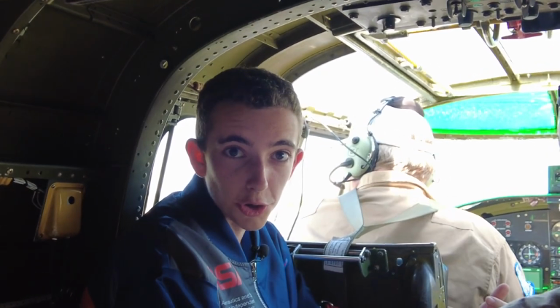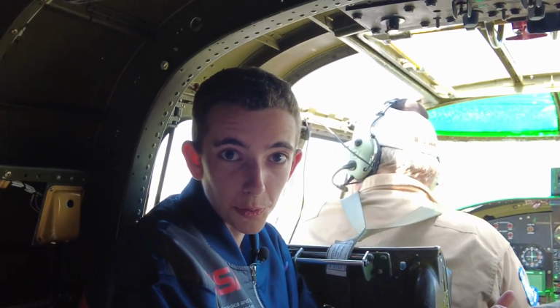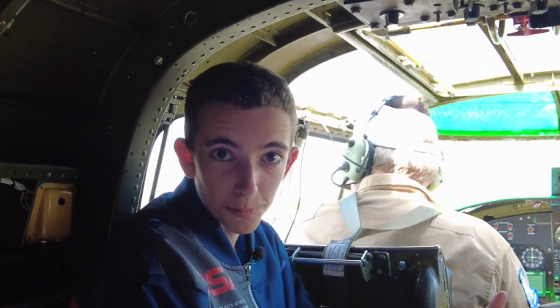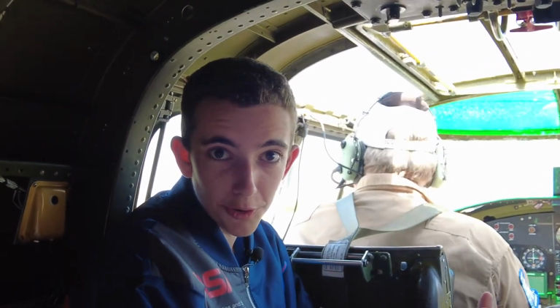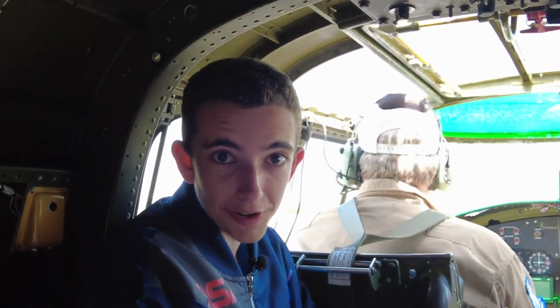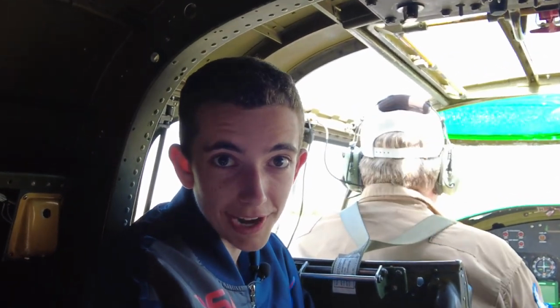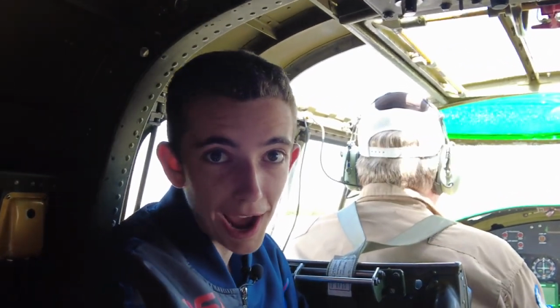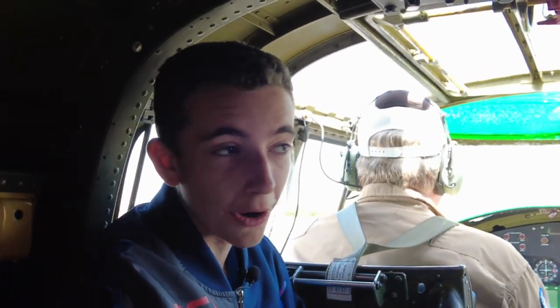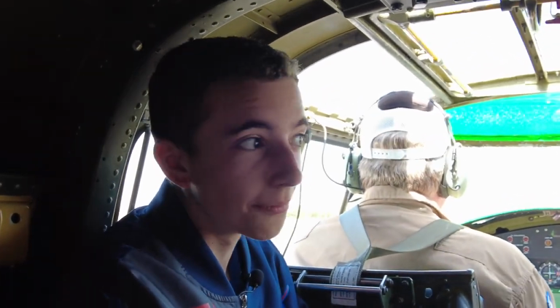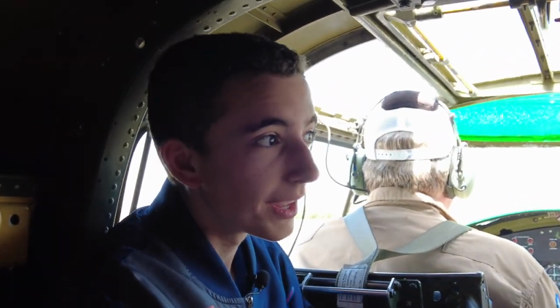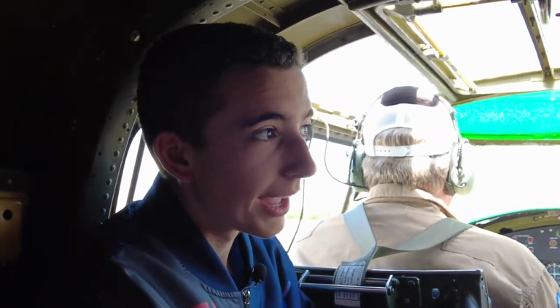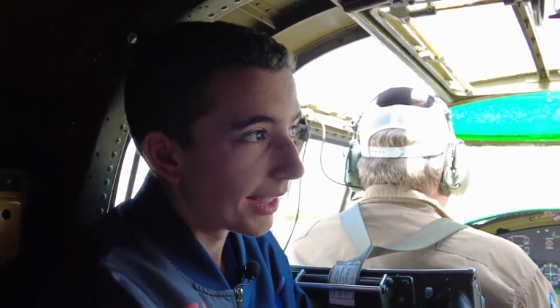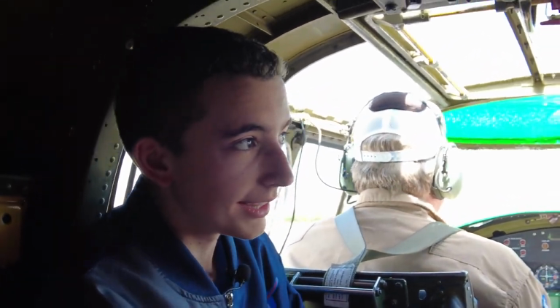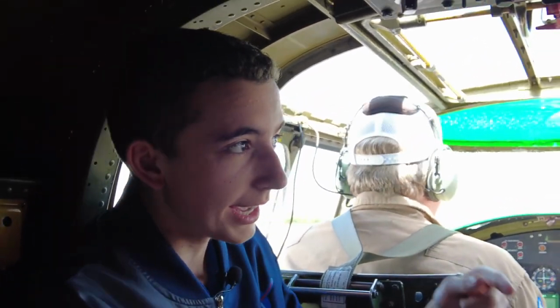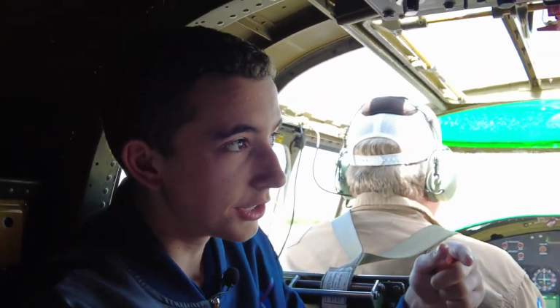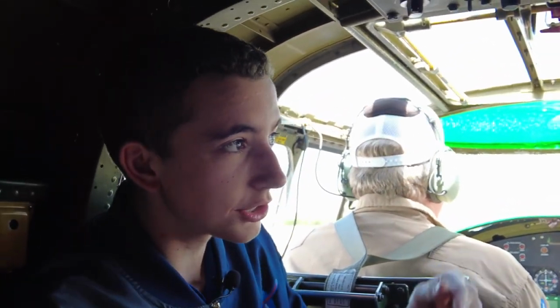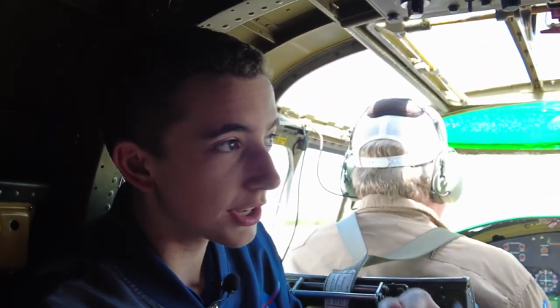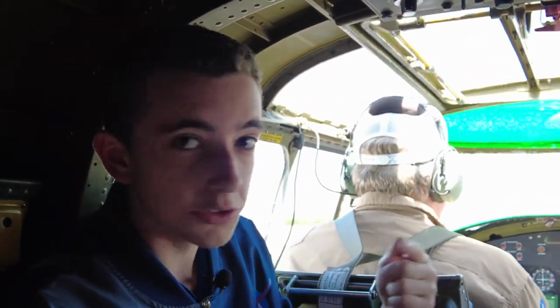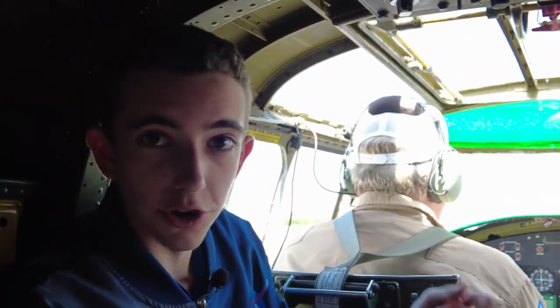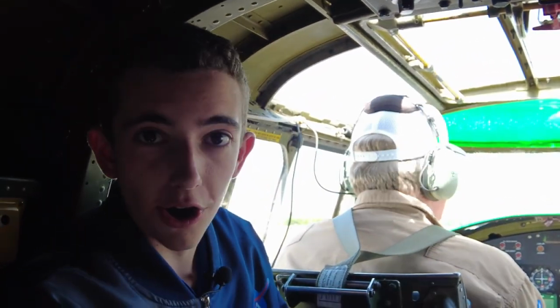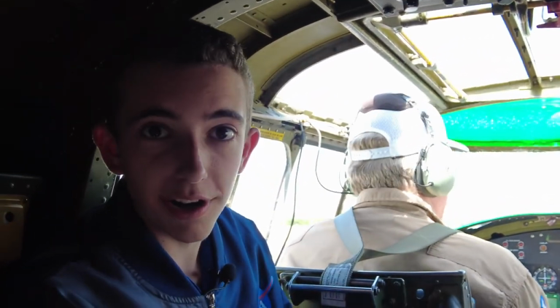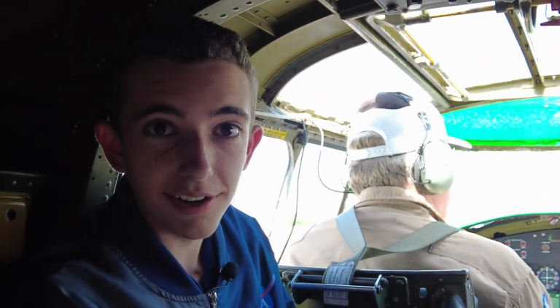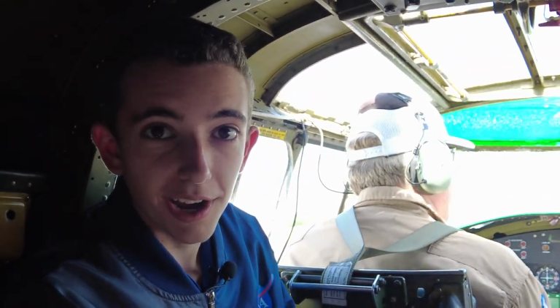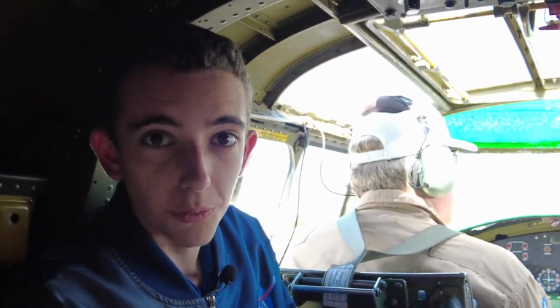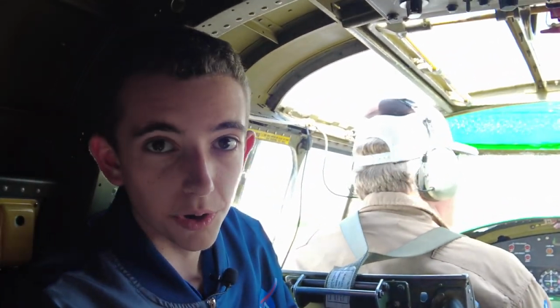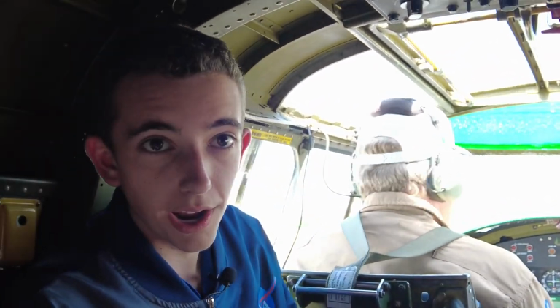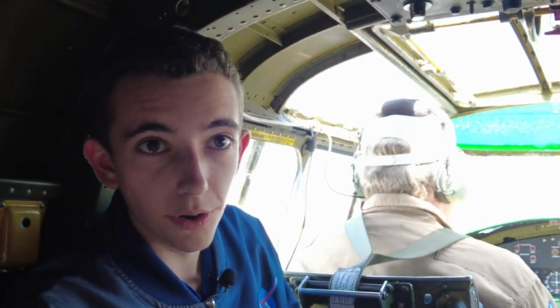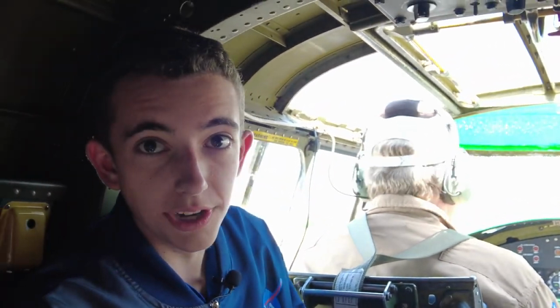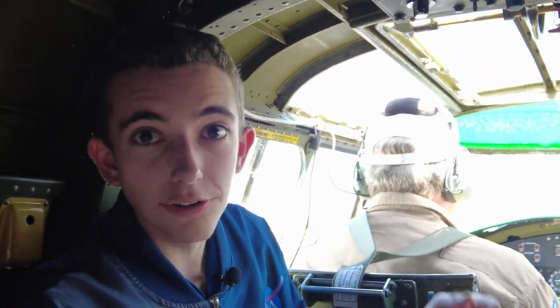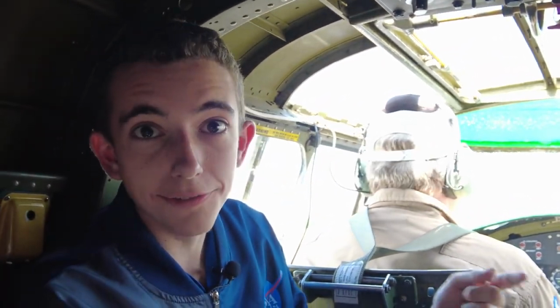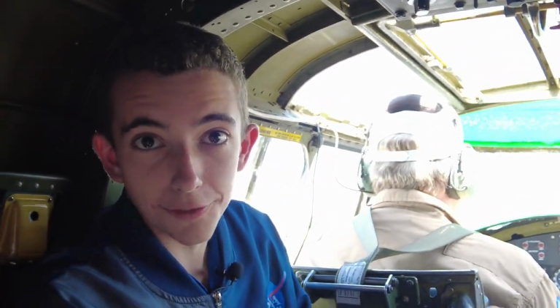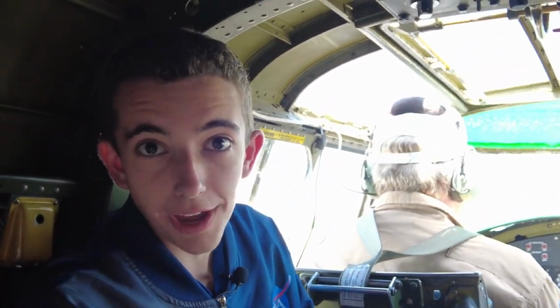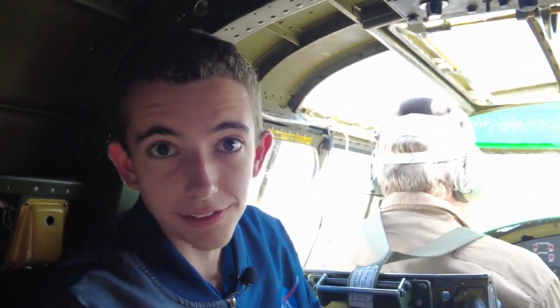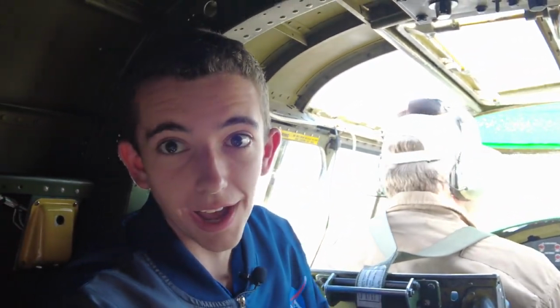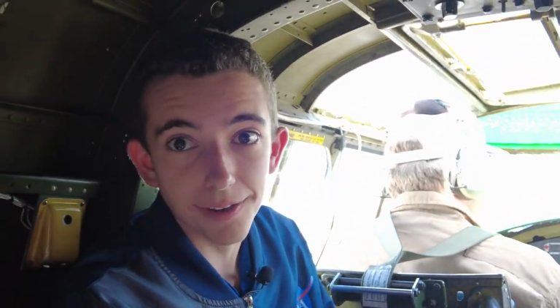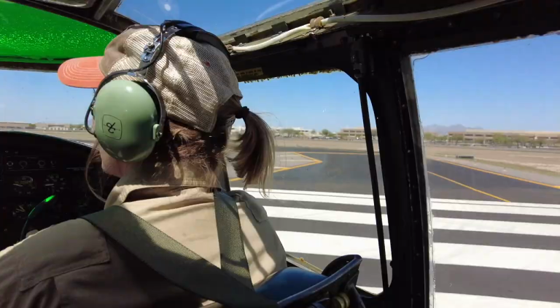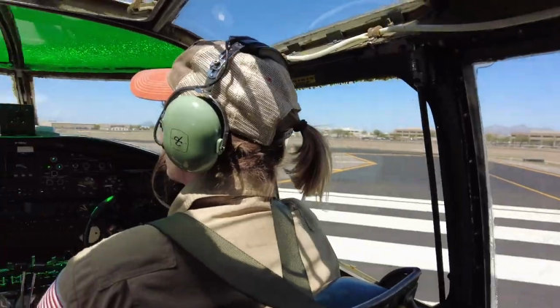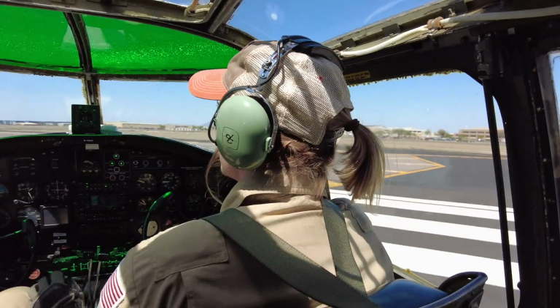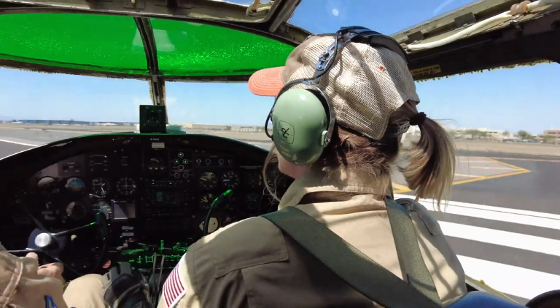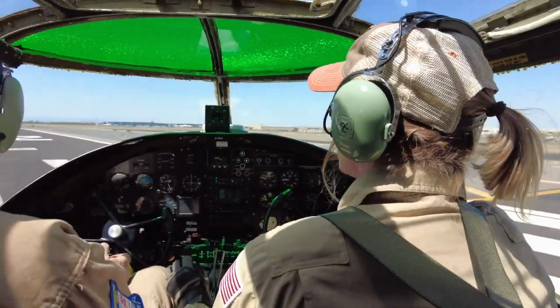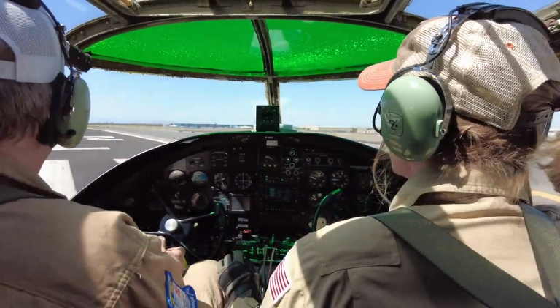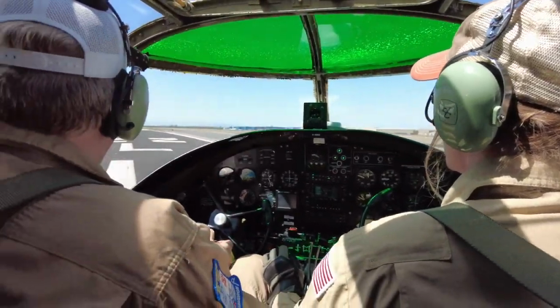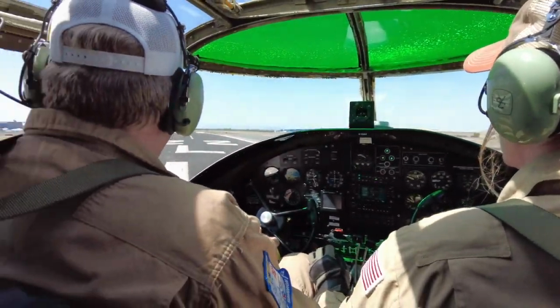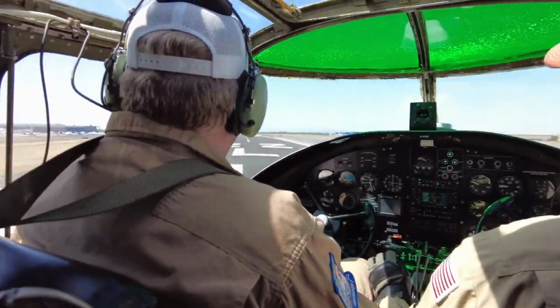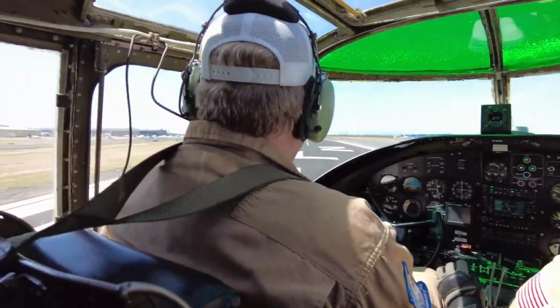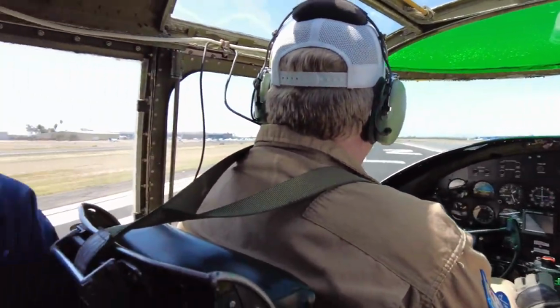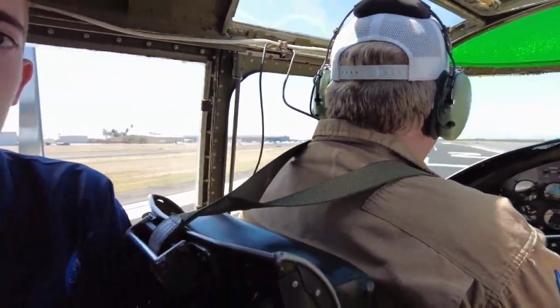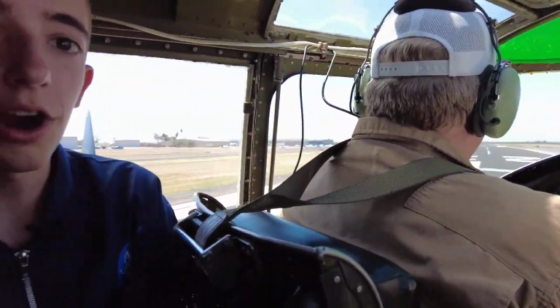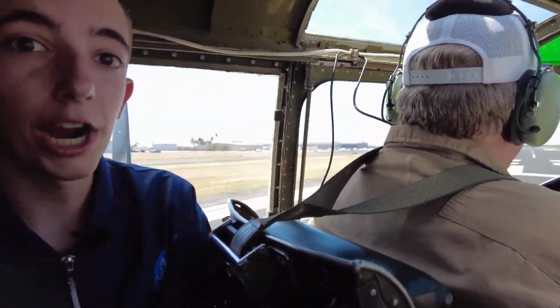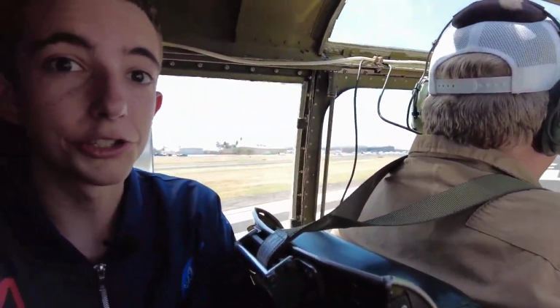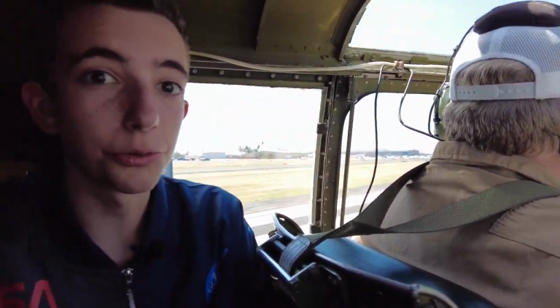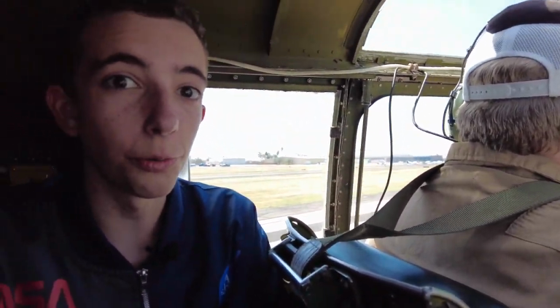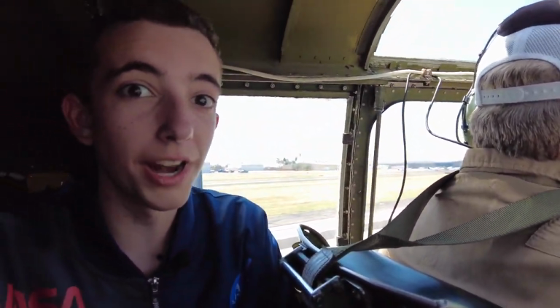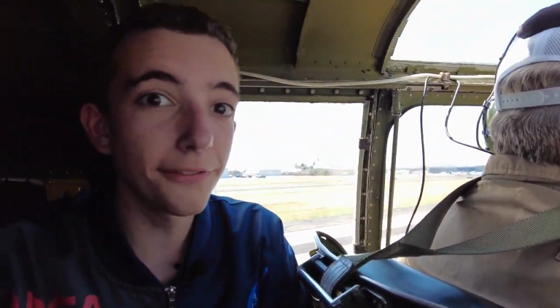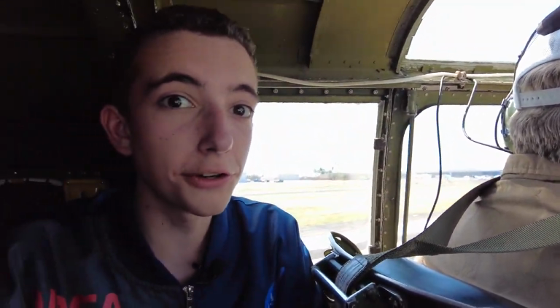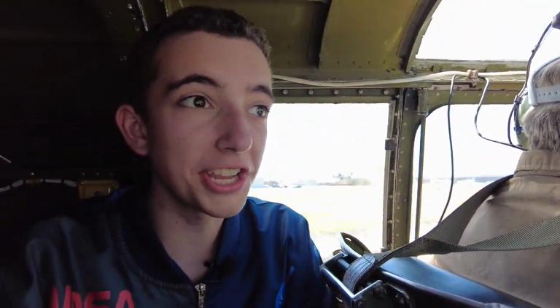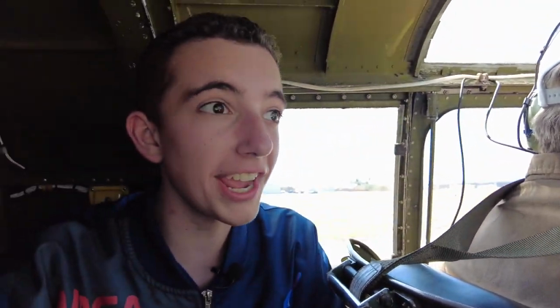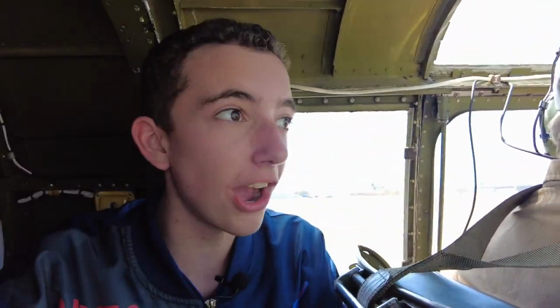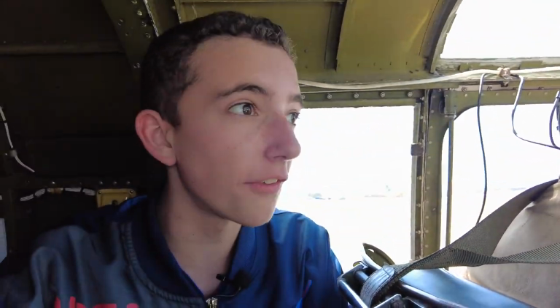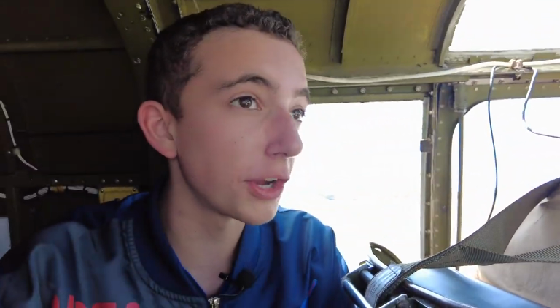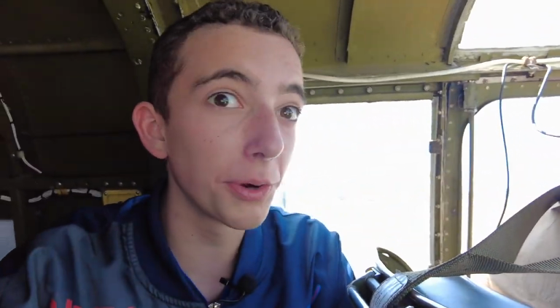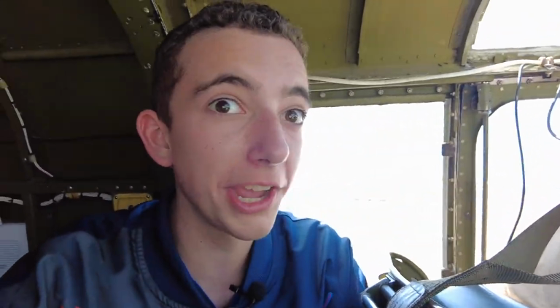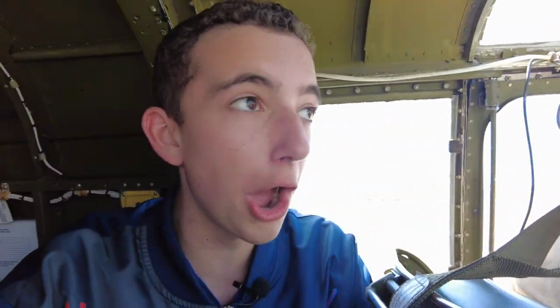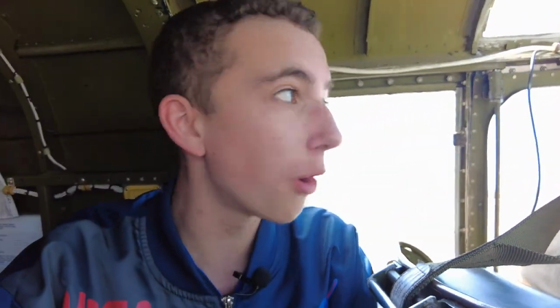We're moving now. The engines have started. We're now near the flight line. We're ready for takeoff — here we go!